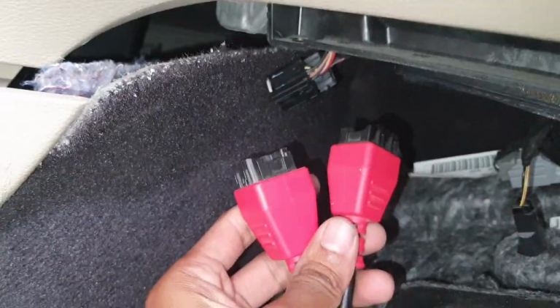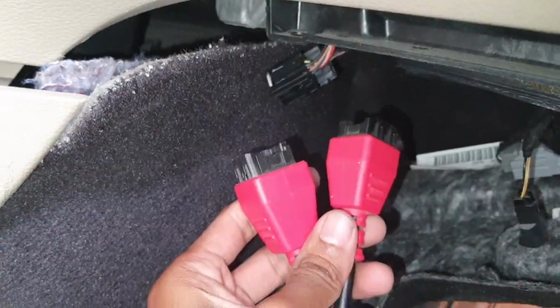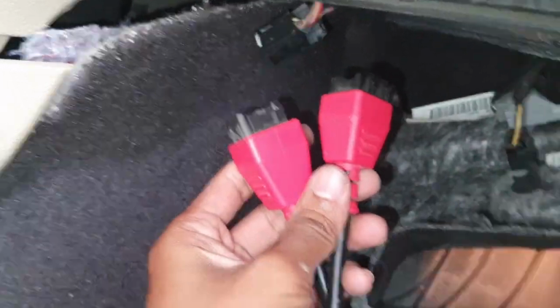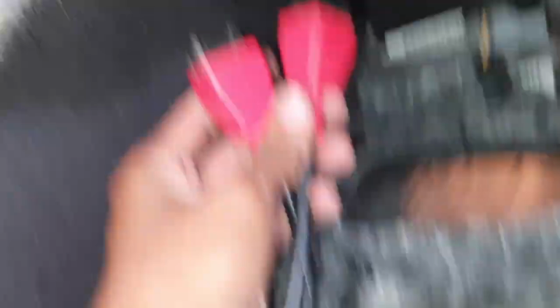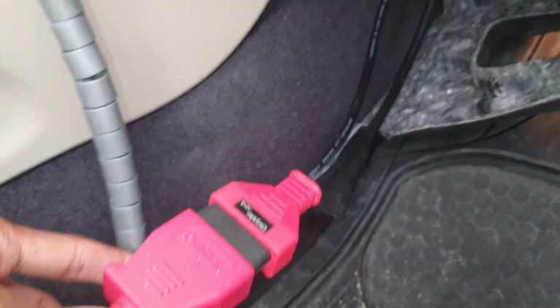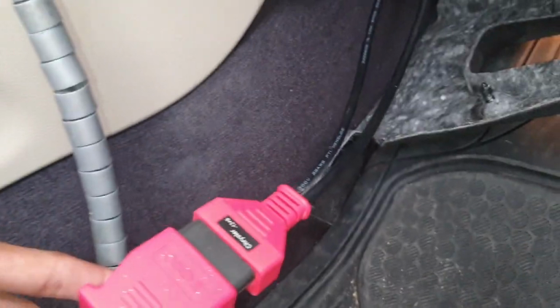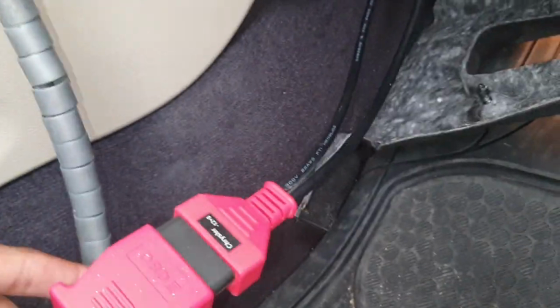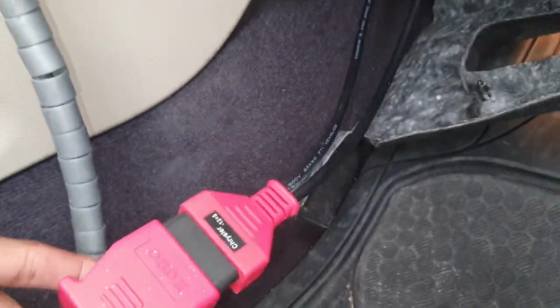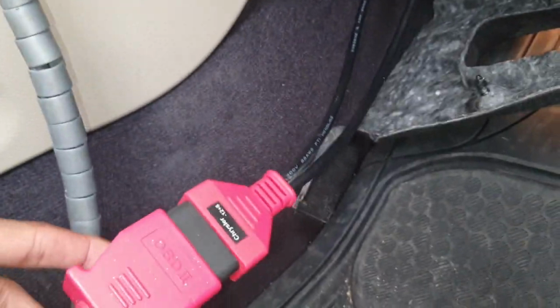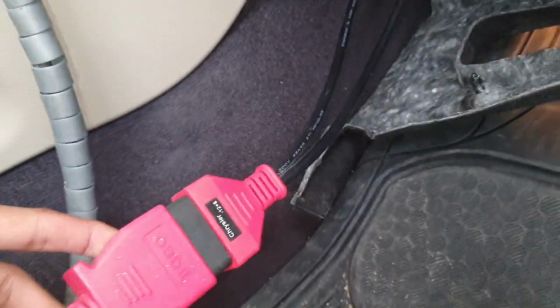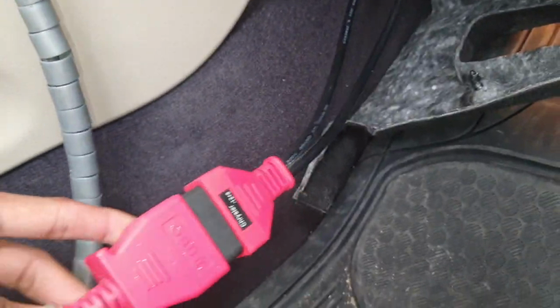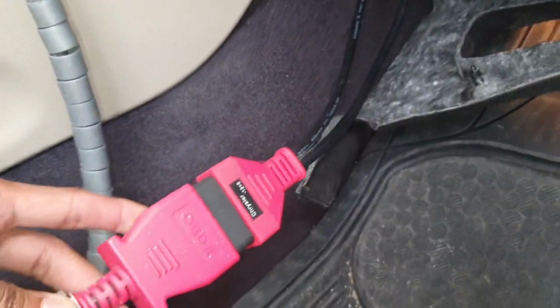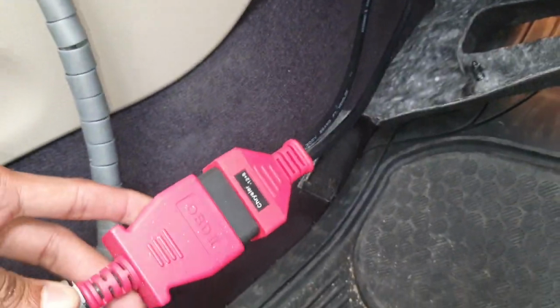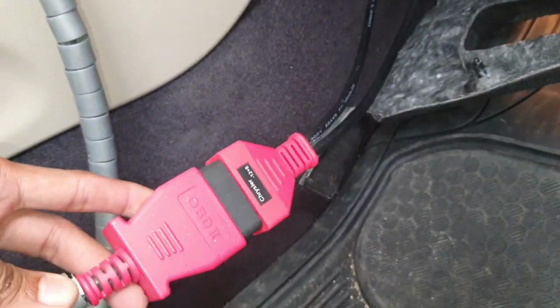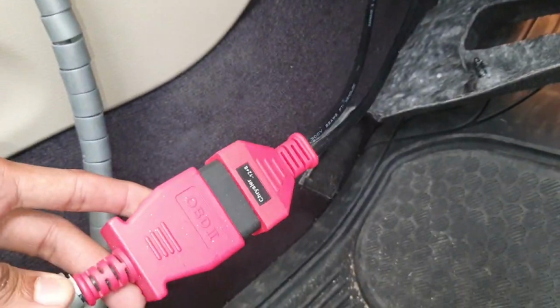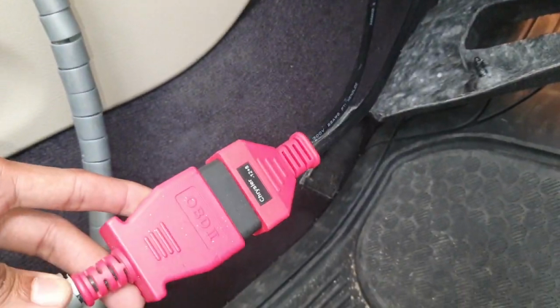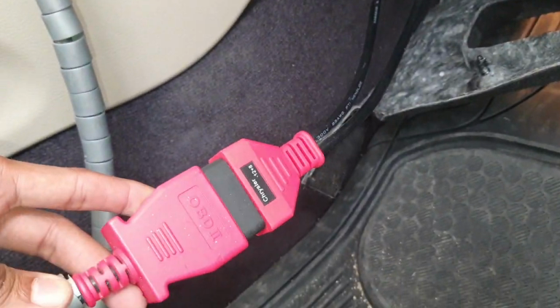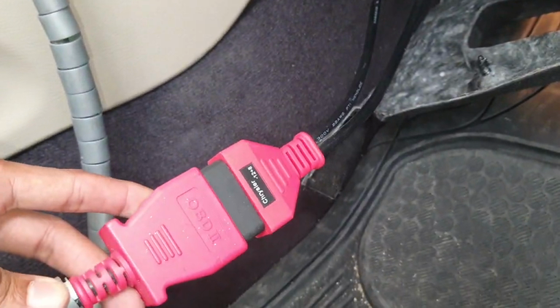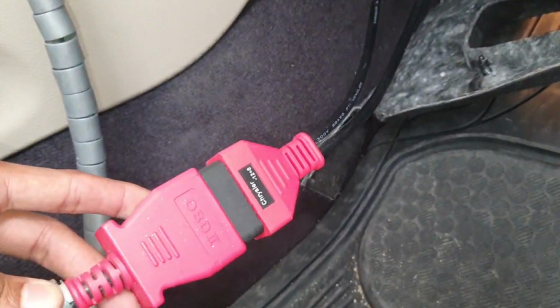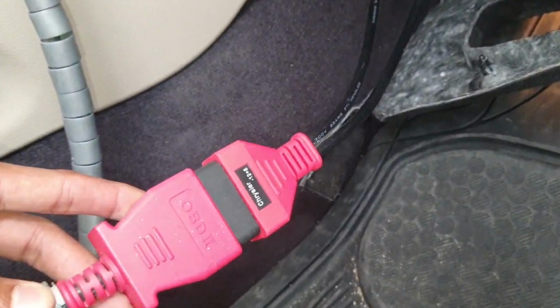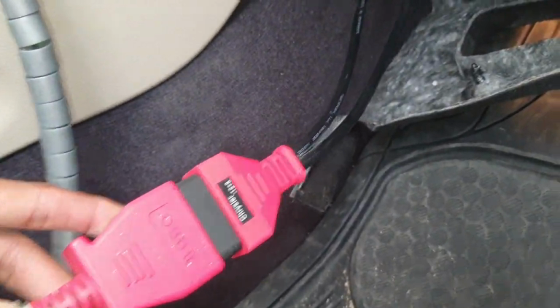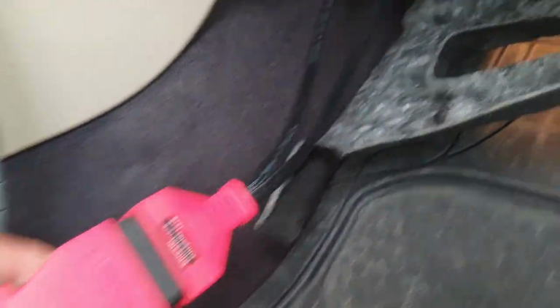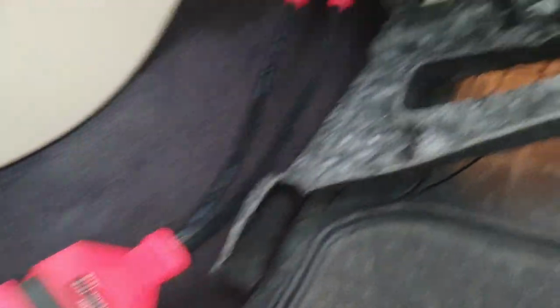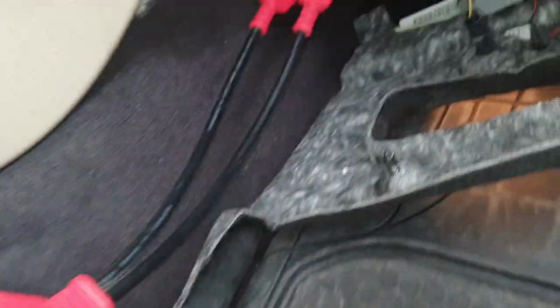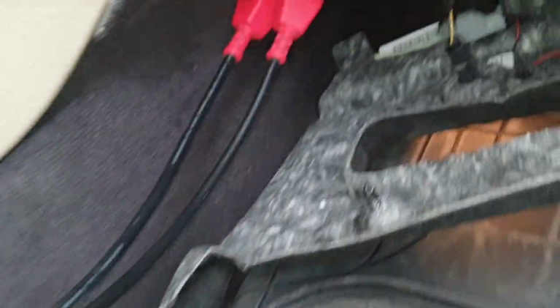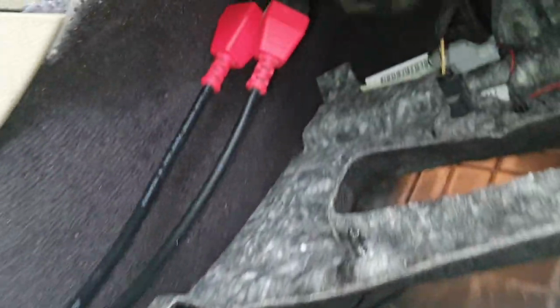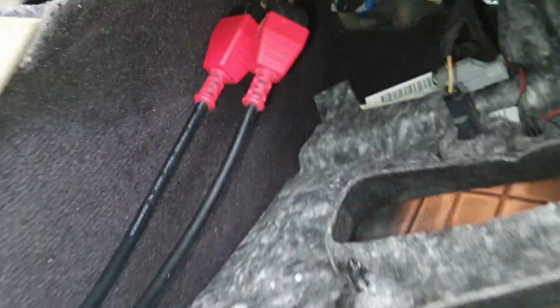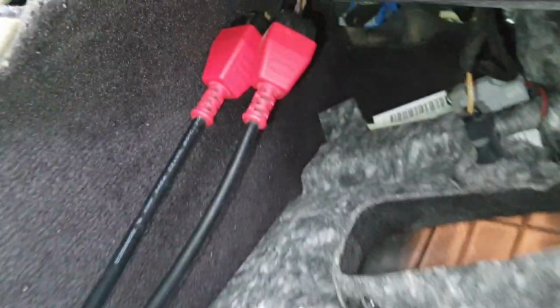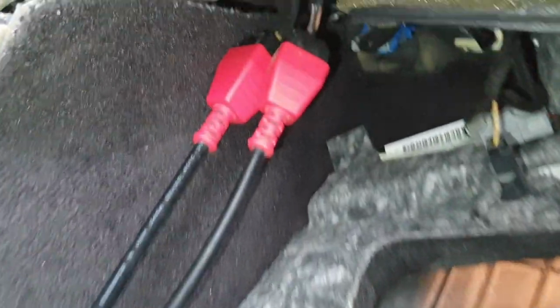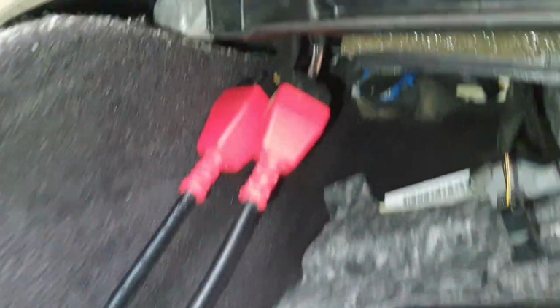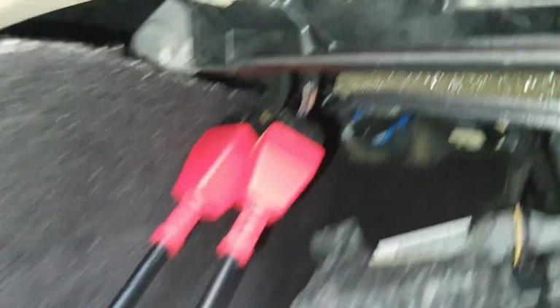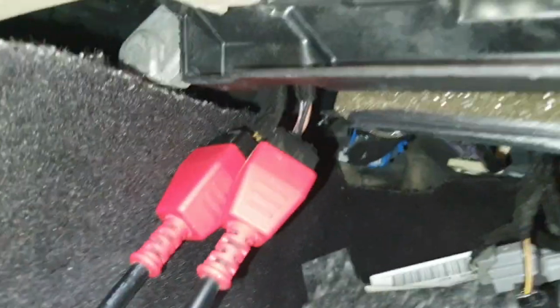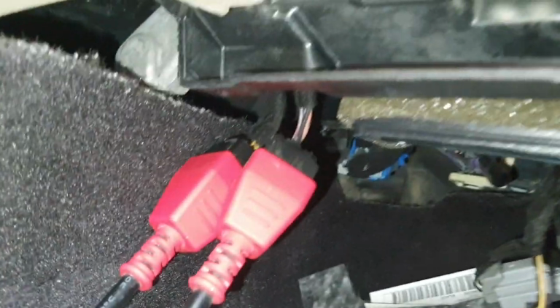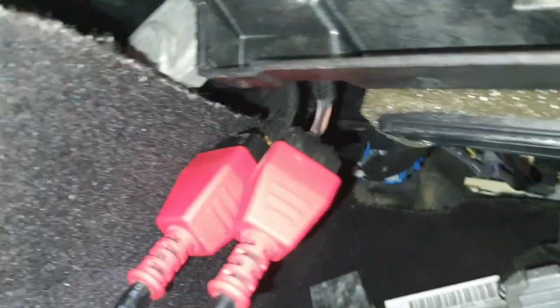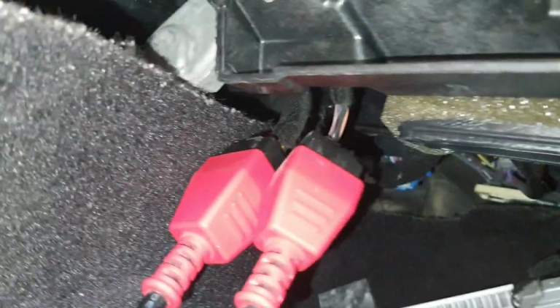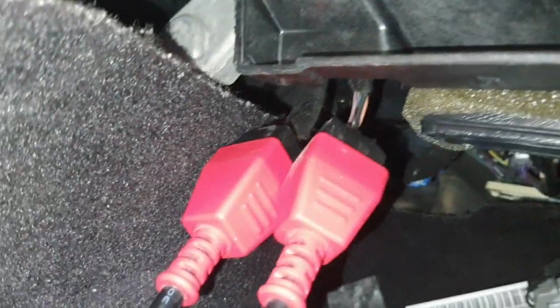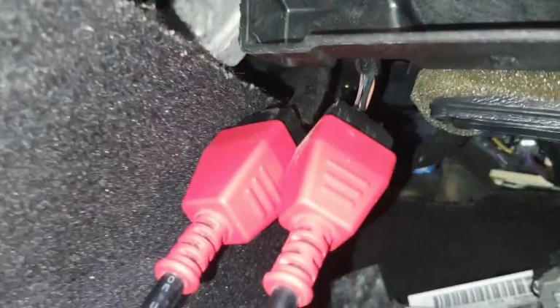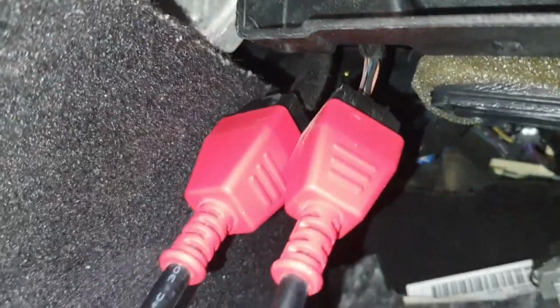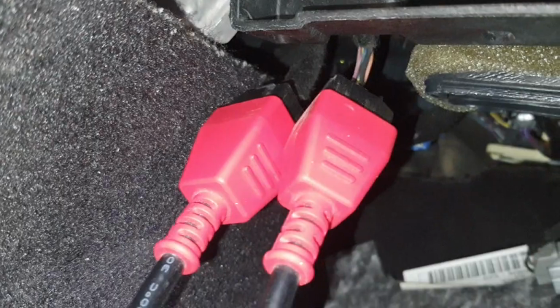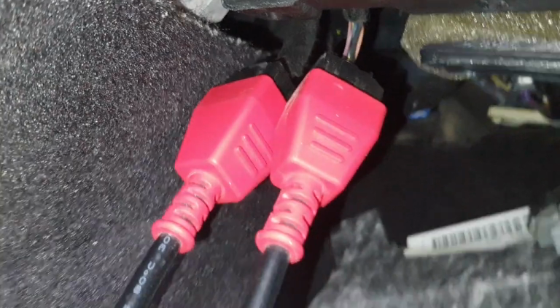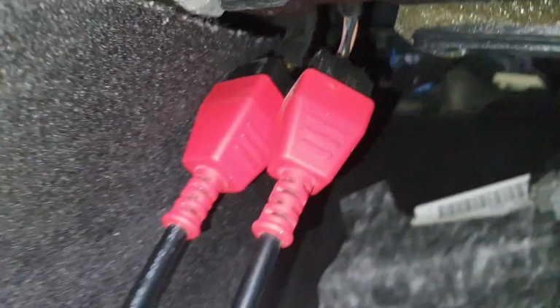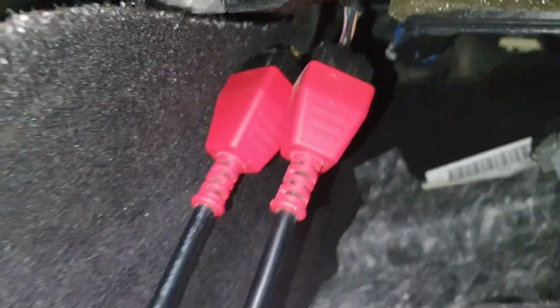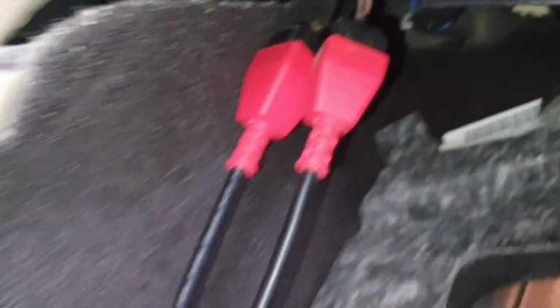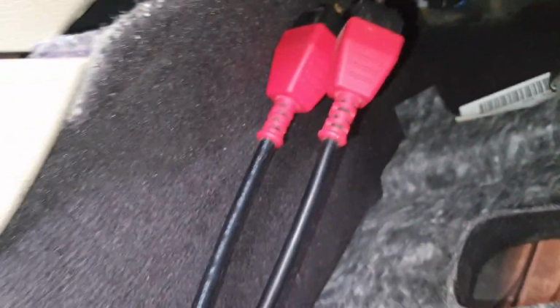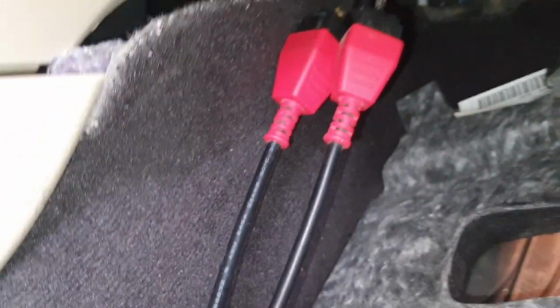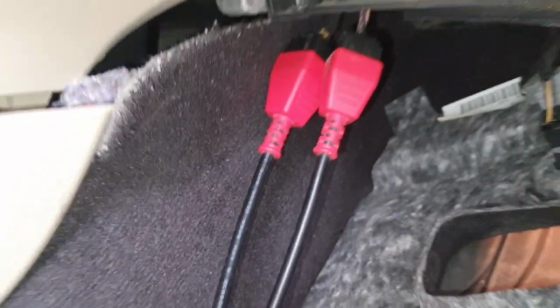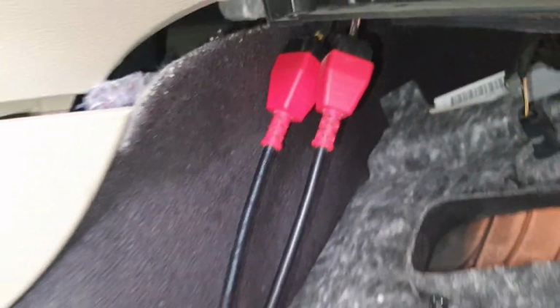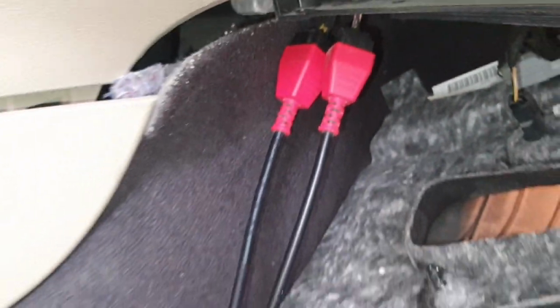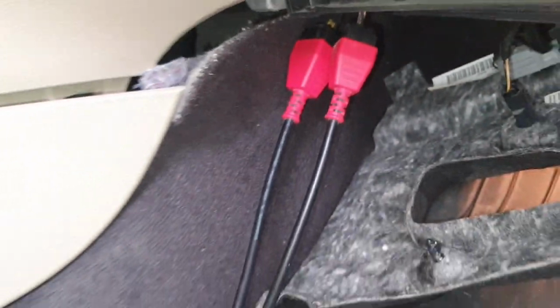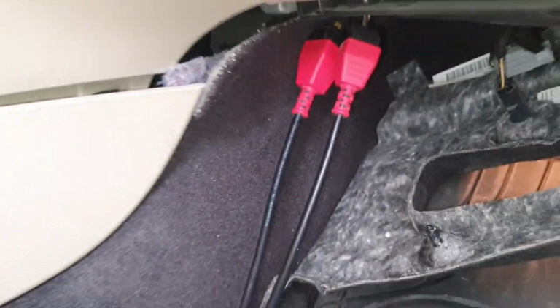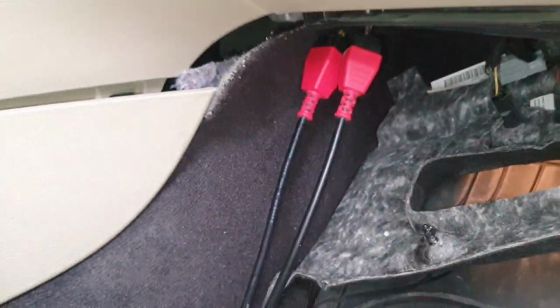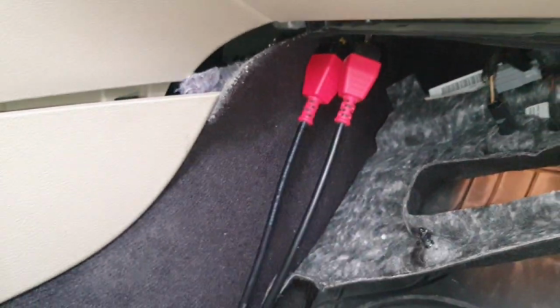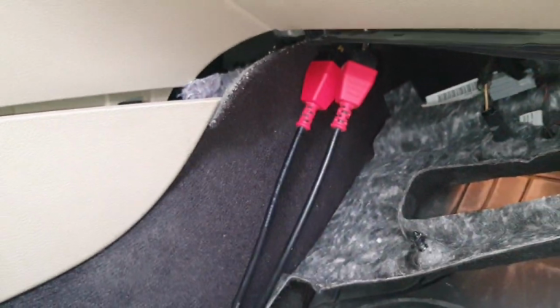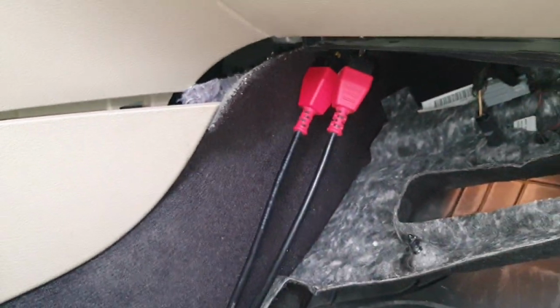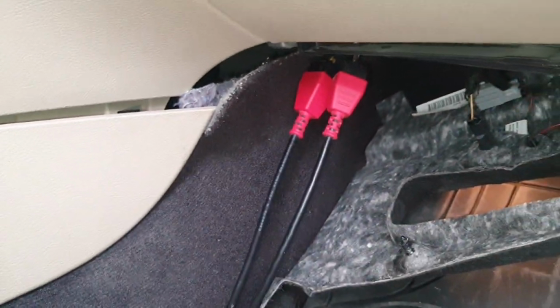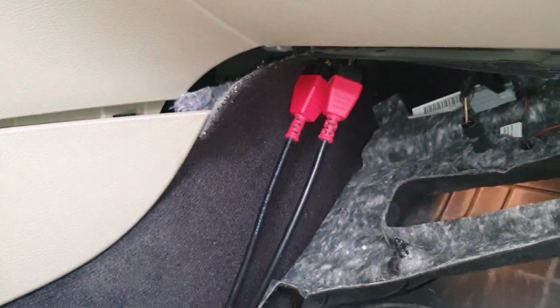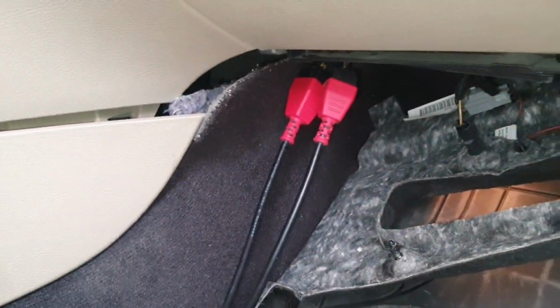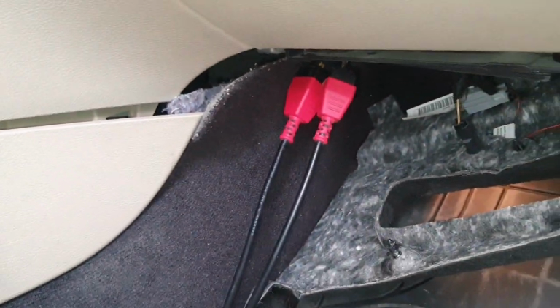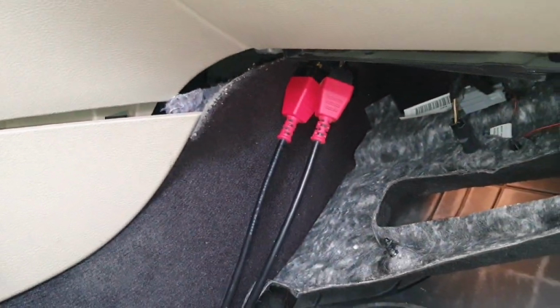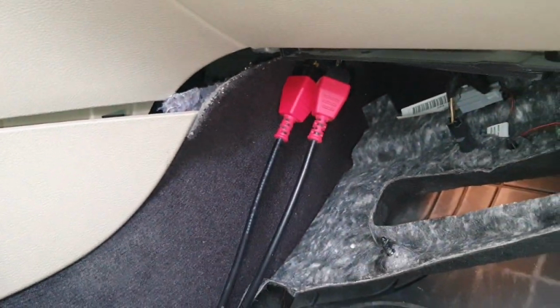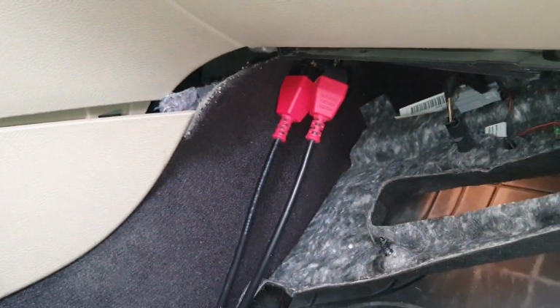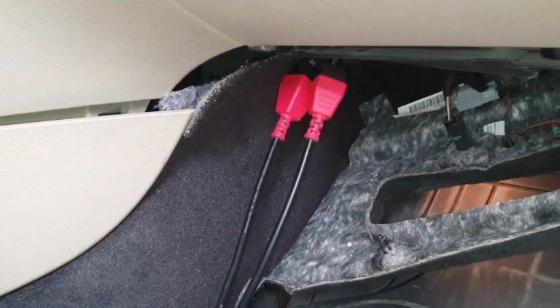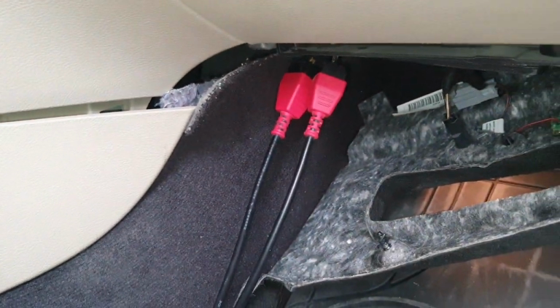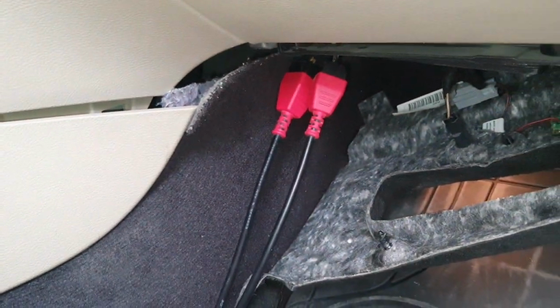And connect like this — your OBD wire to this gateway. Okay, thank you.